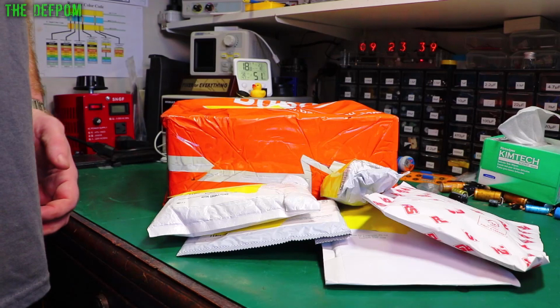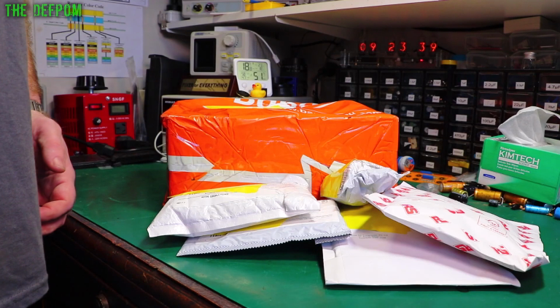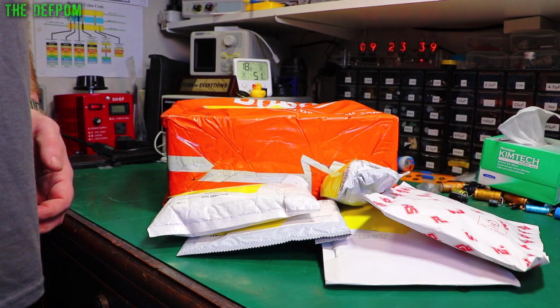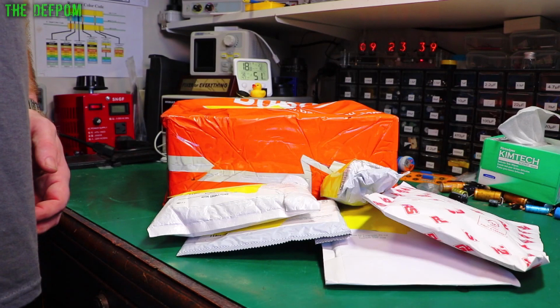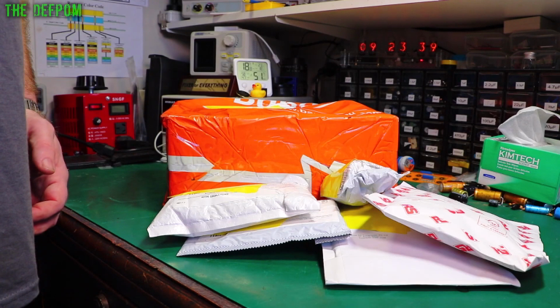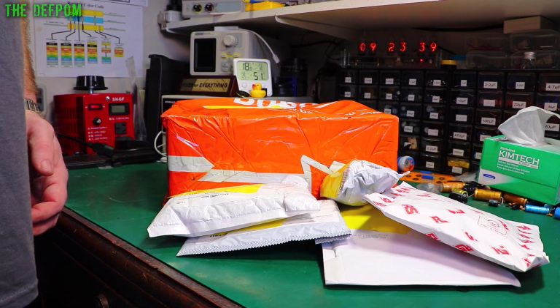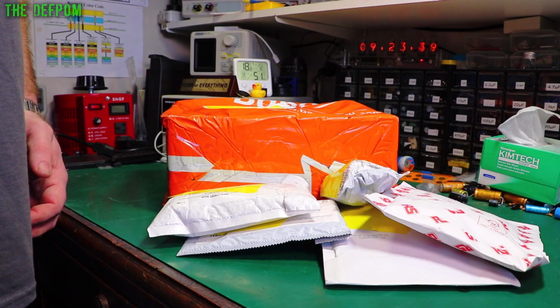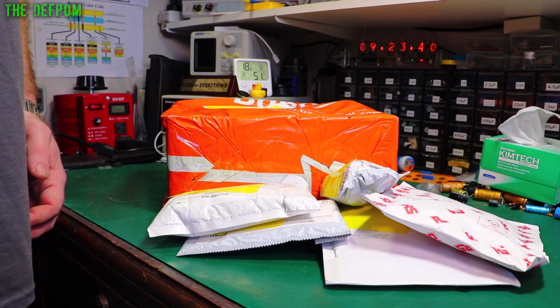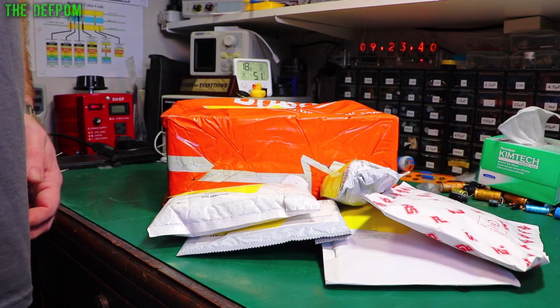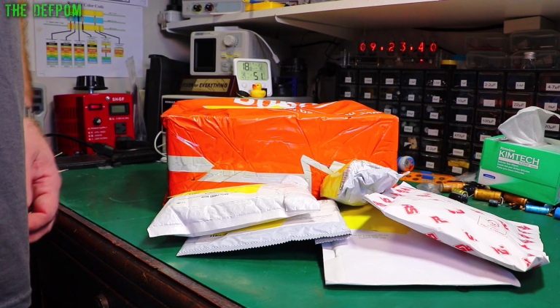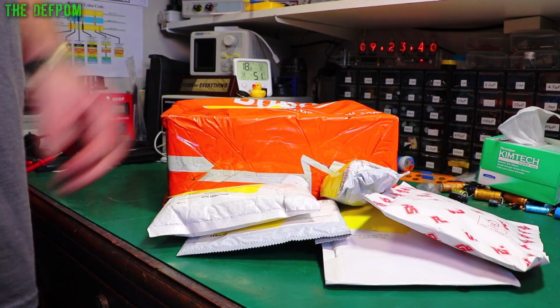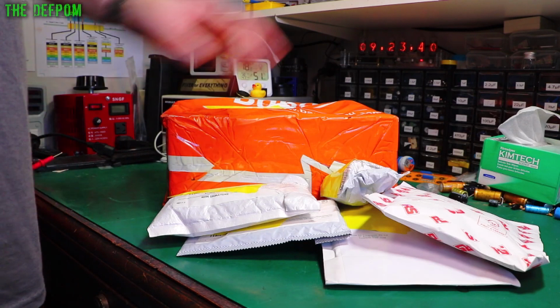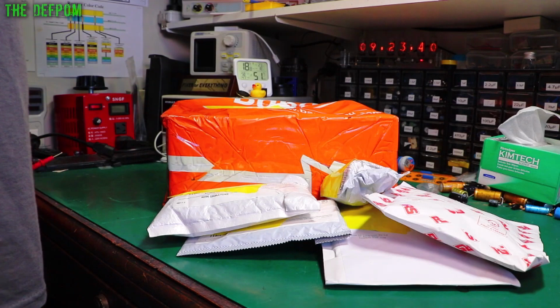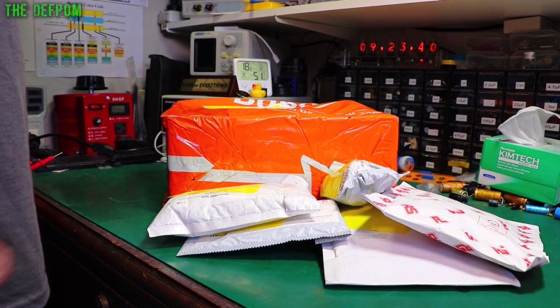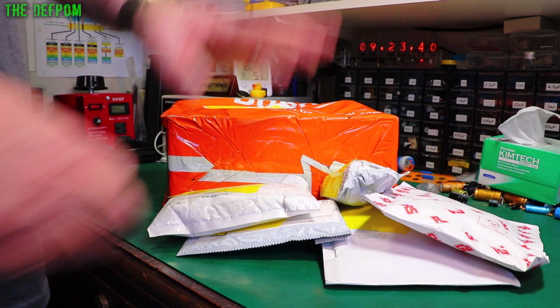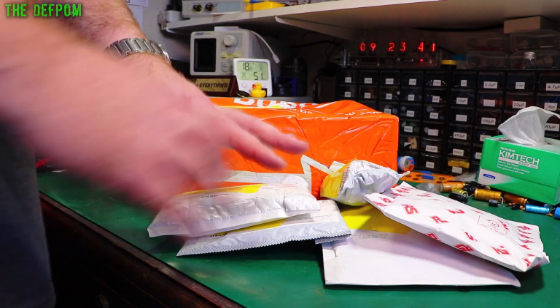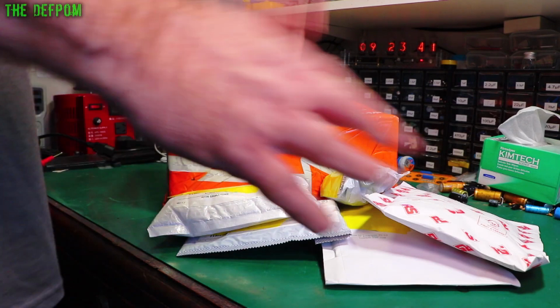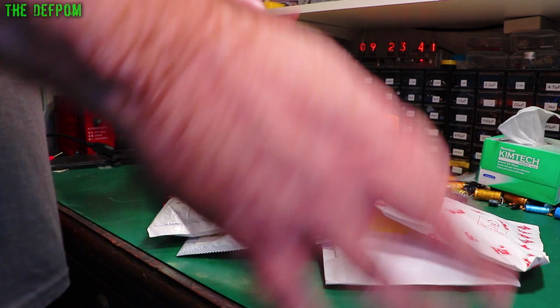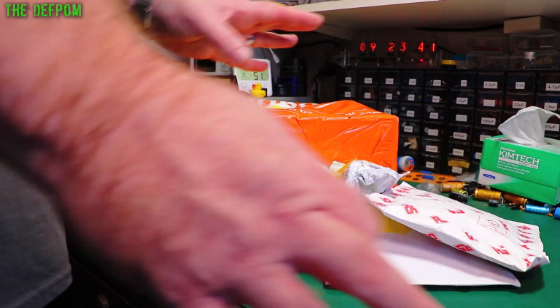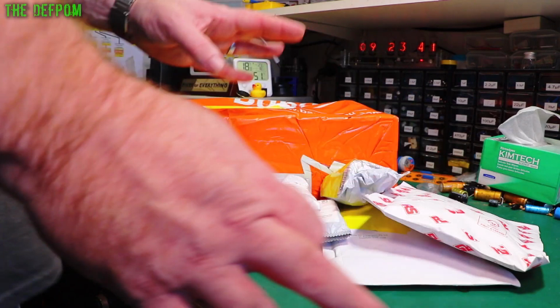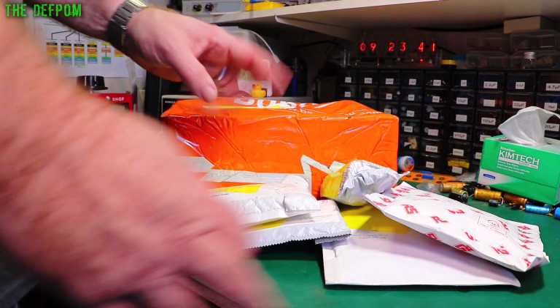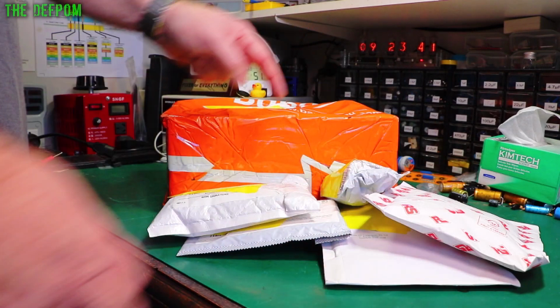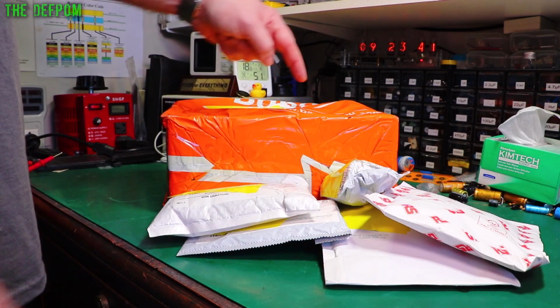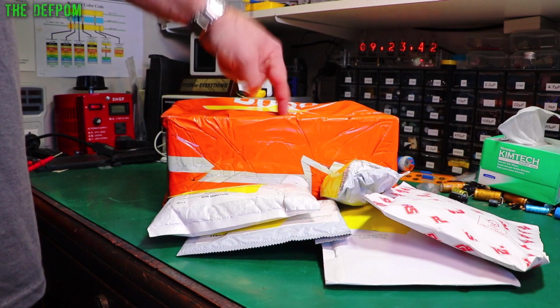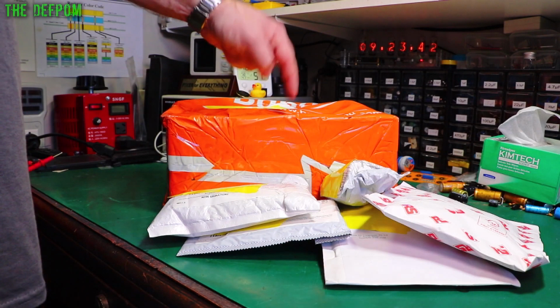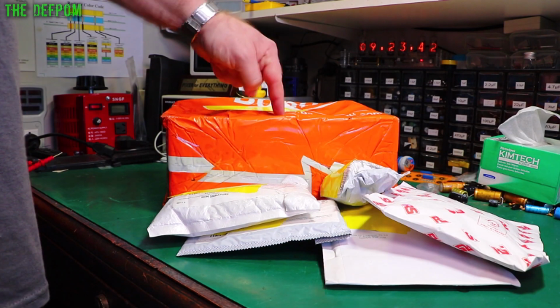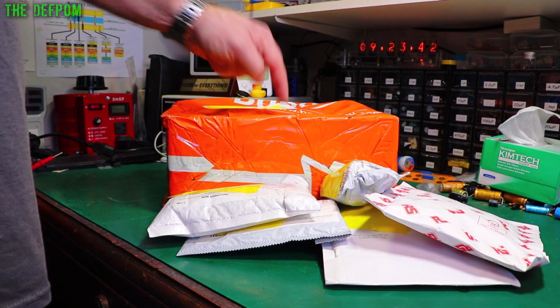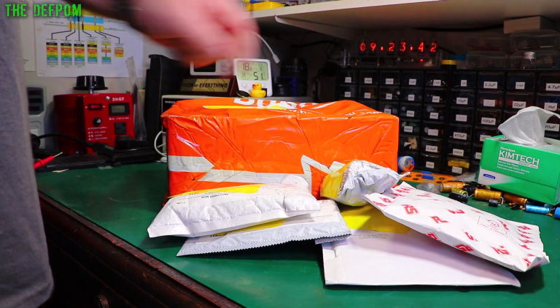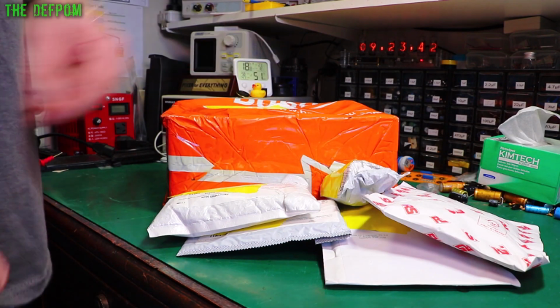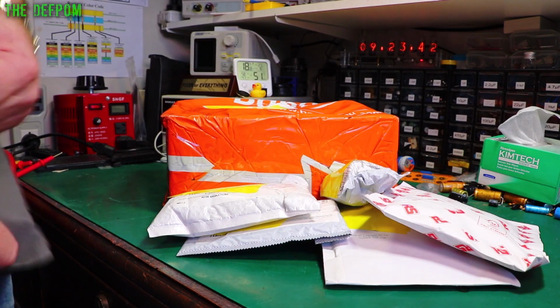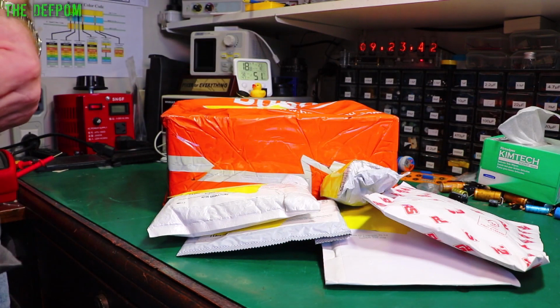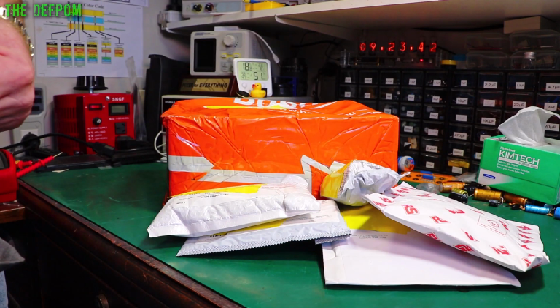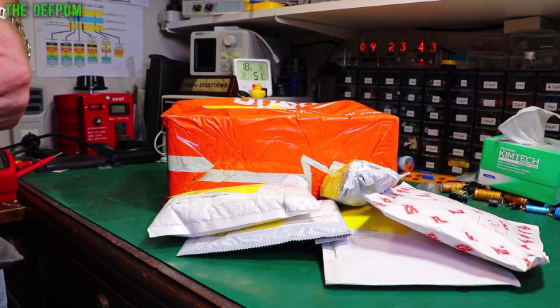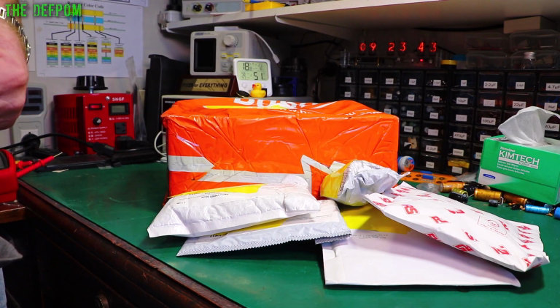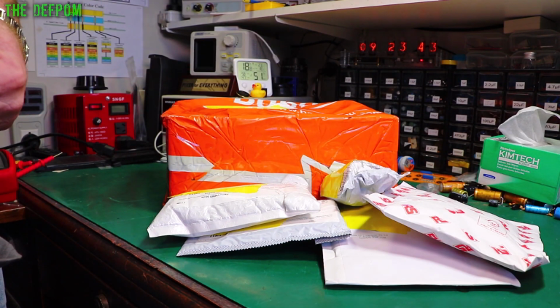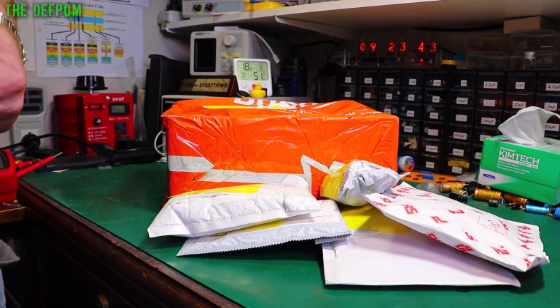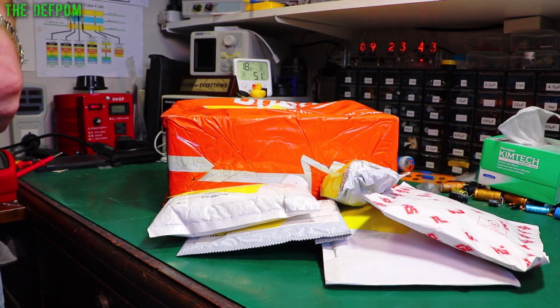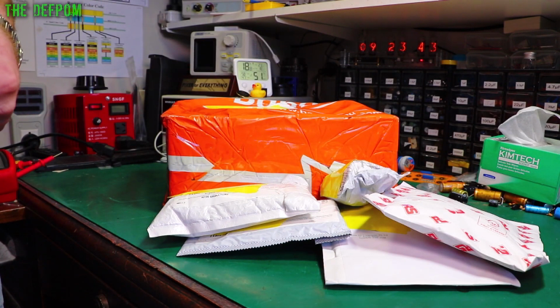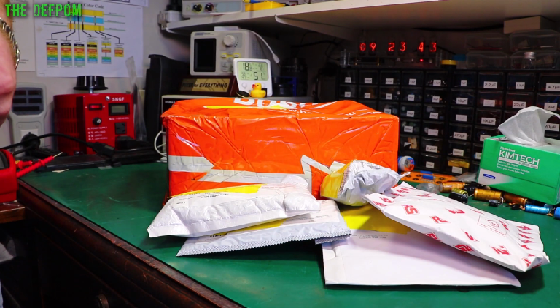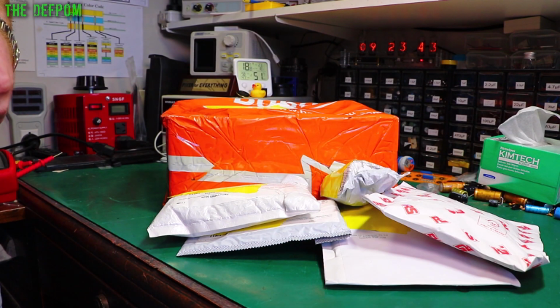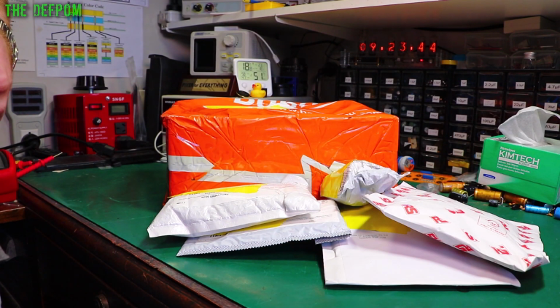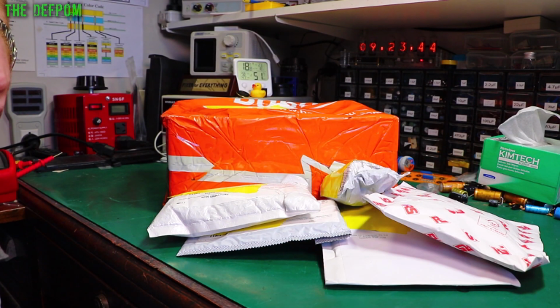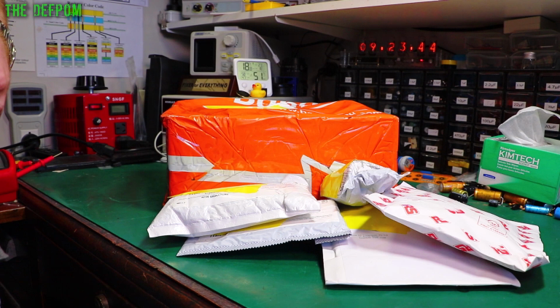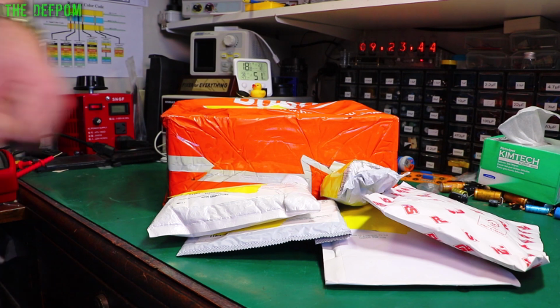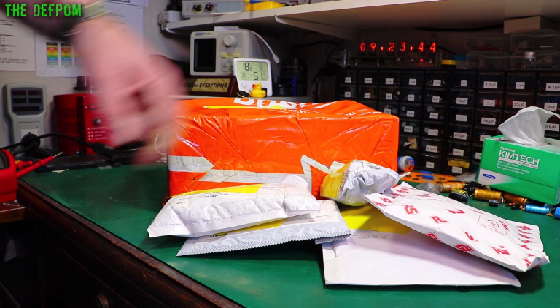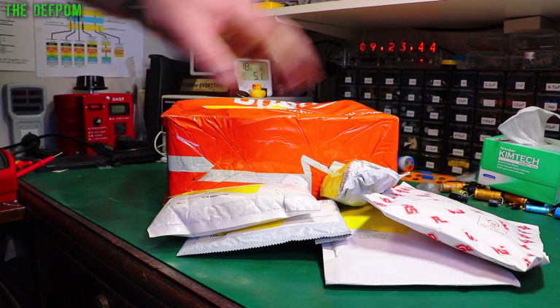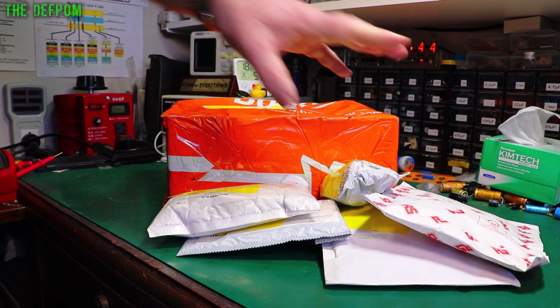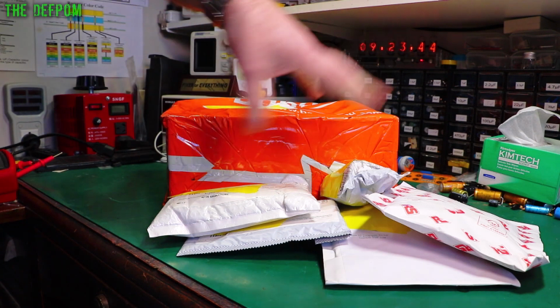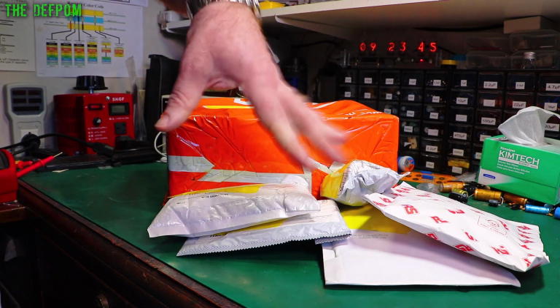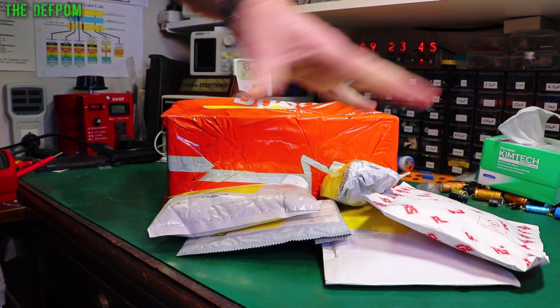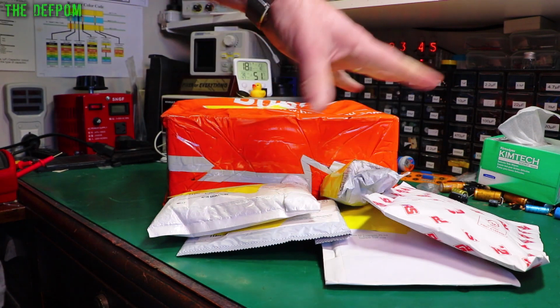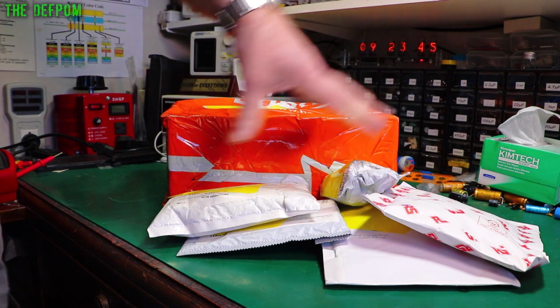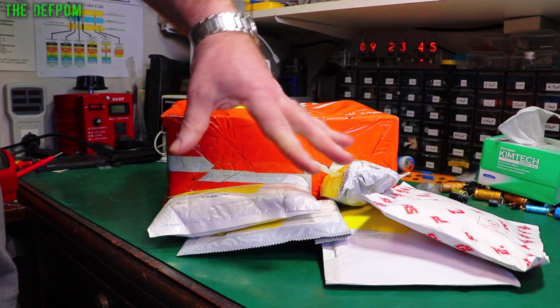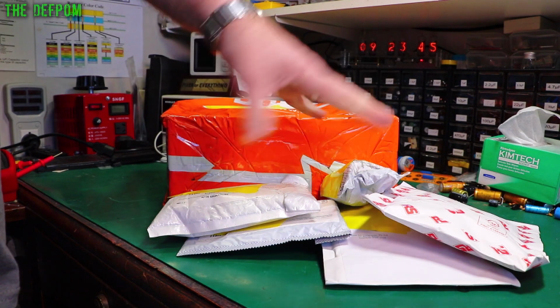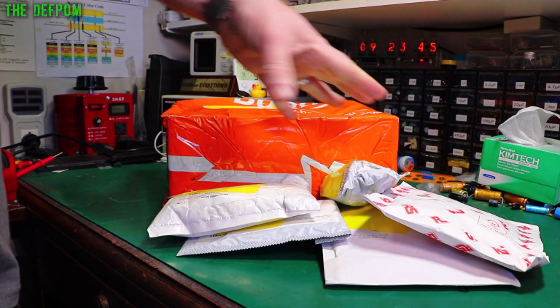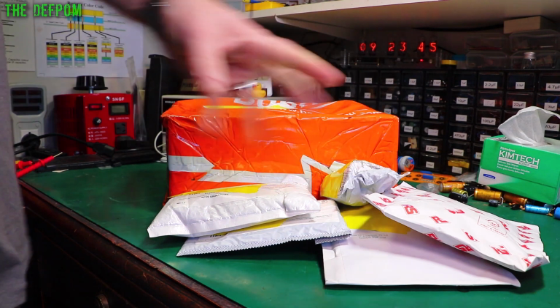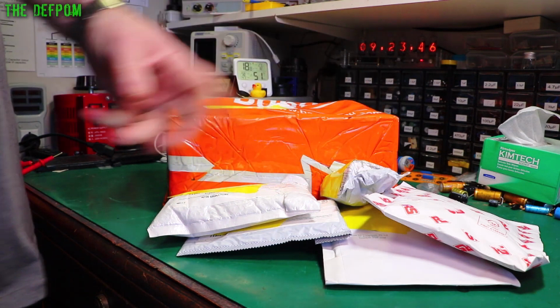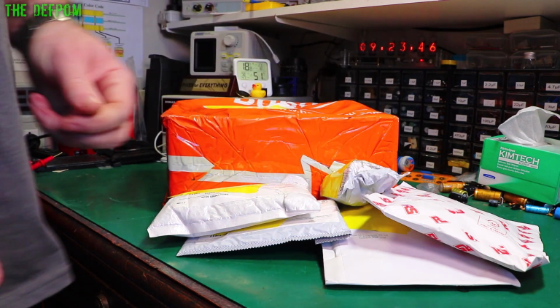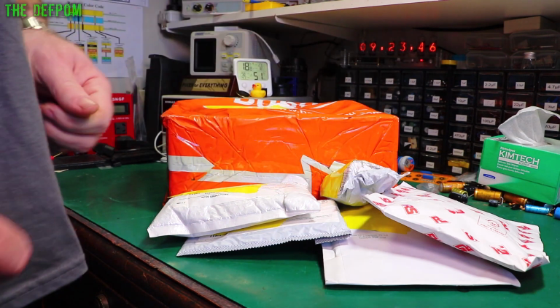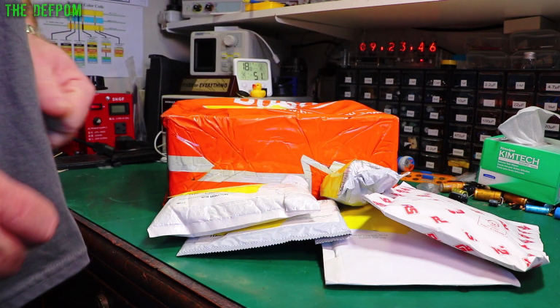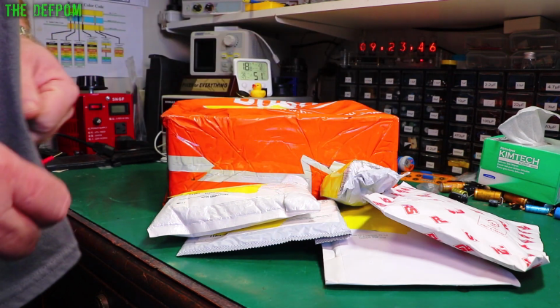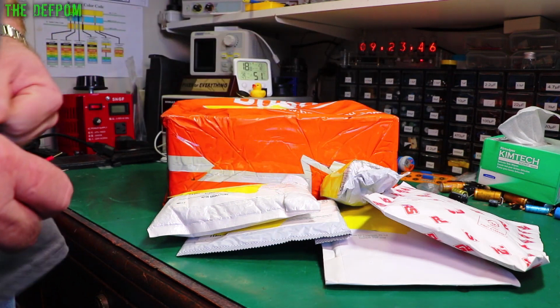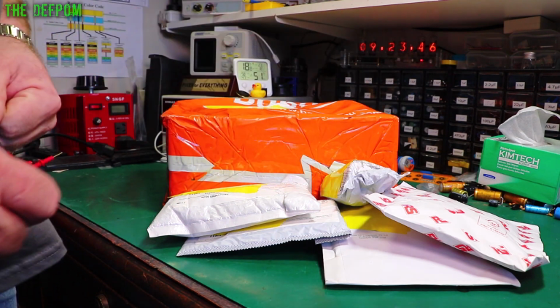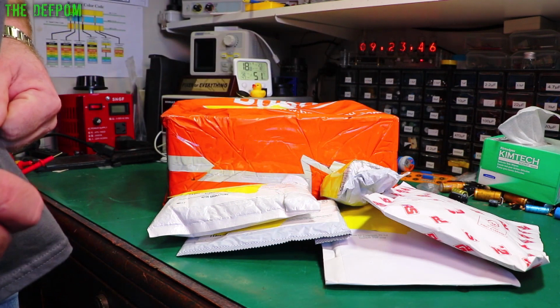So it's mailbag time again. What have we got this time? This is a review item from Banggood, so we'll see what that is, but I don't know what the other stuff is.